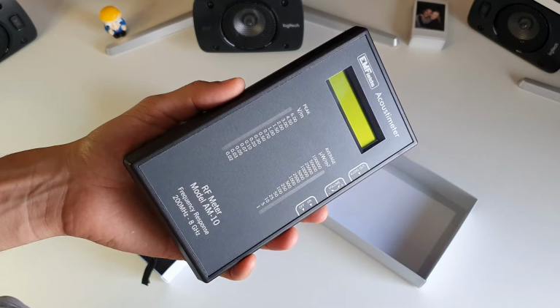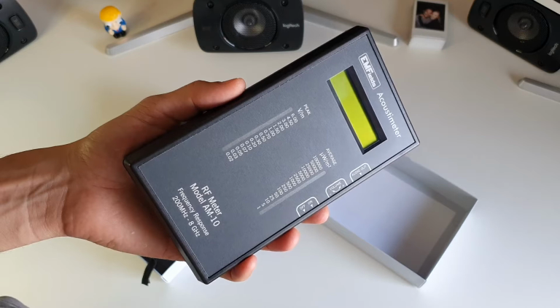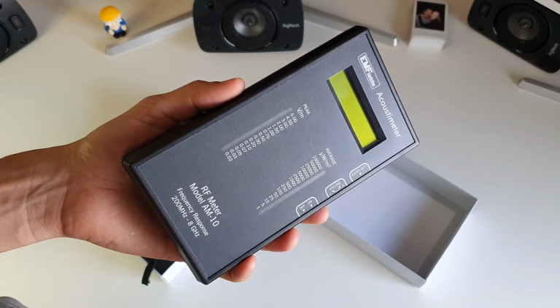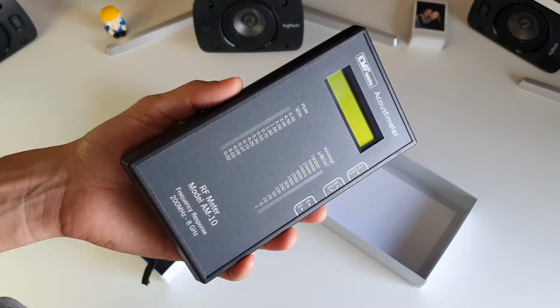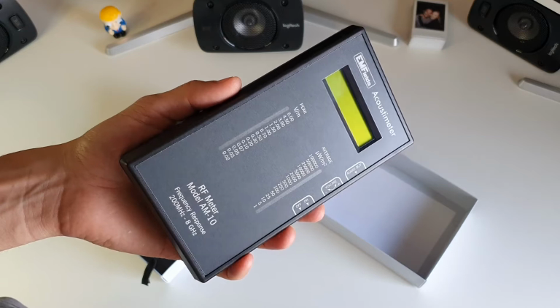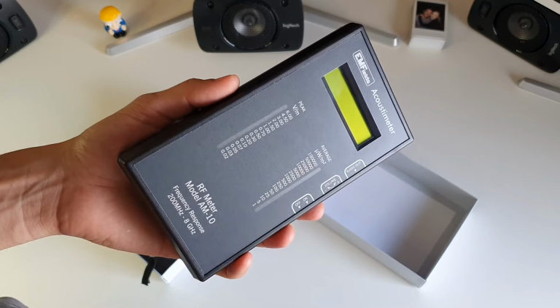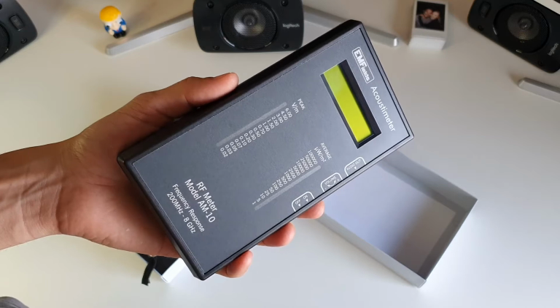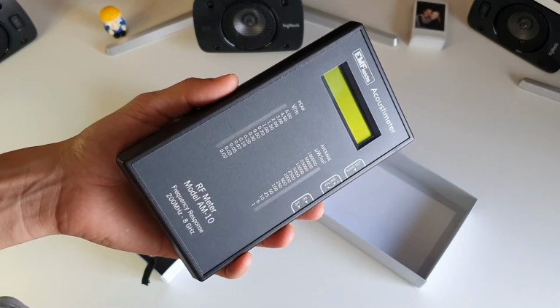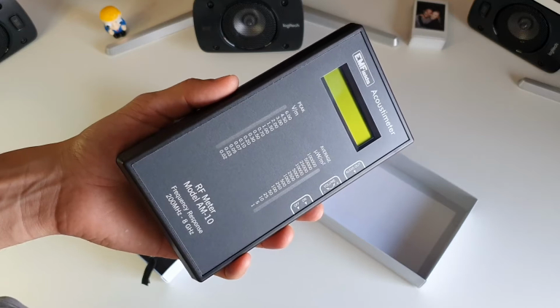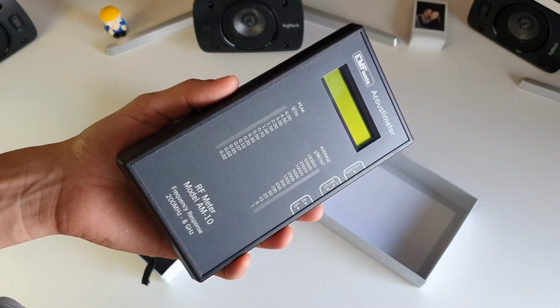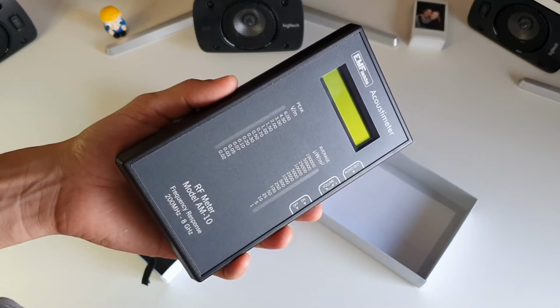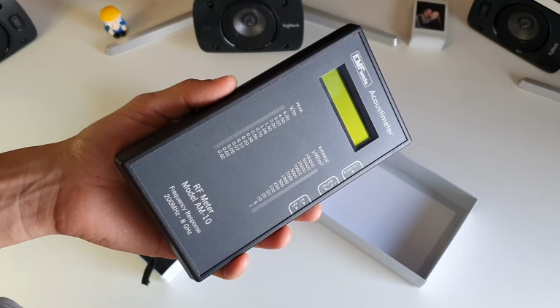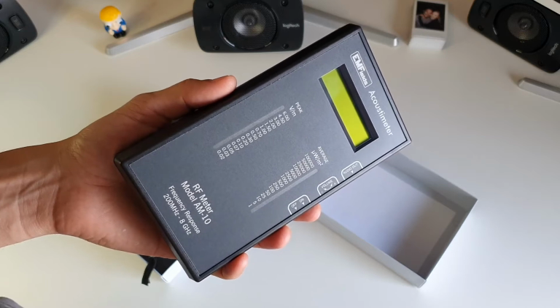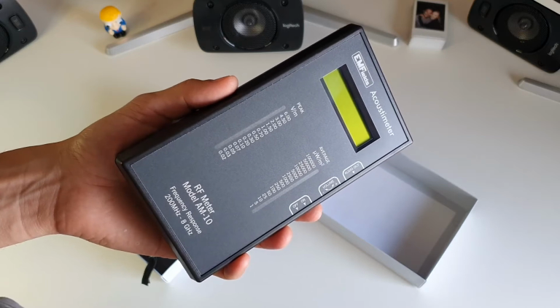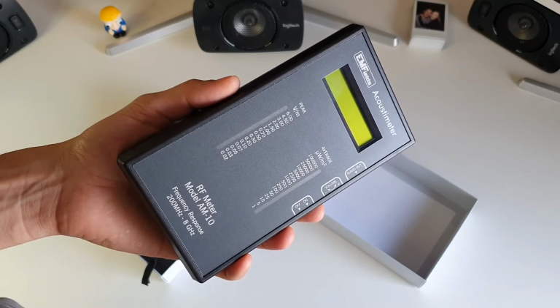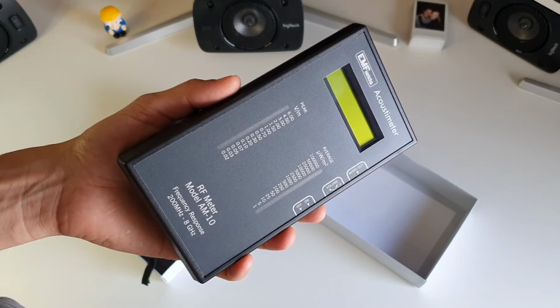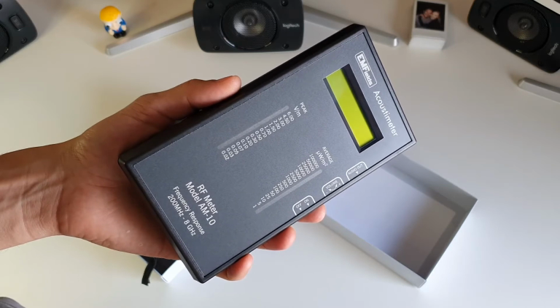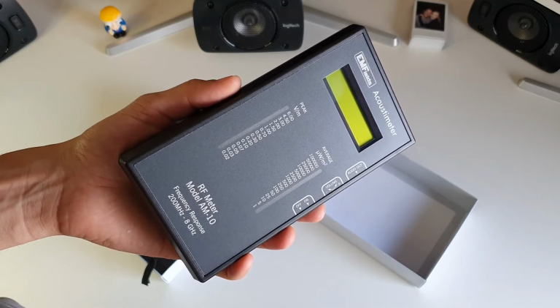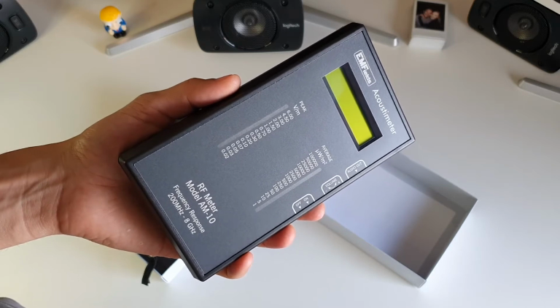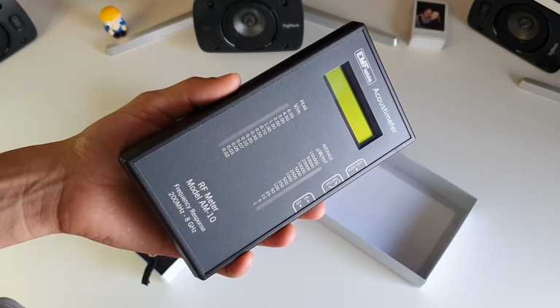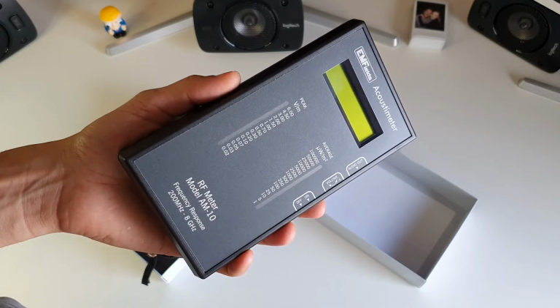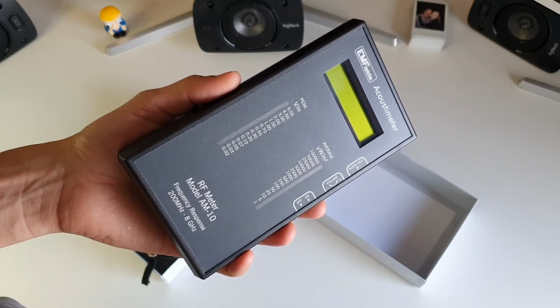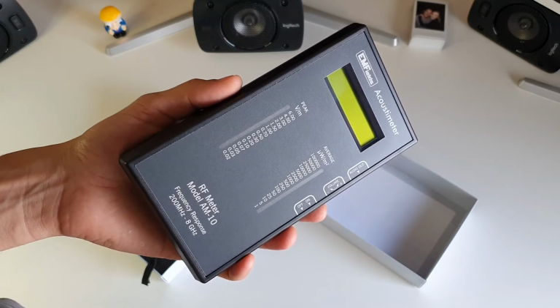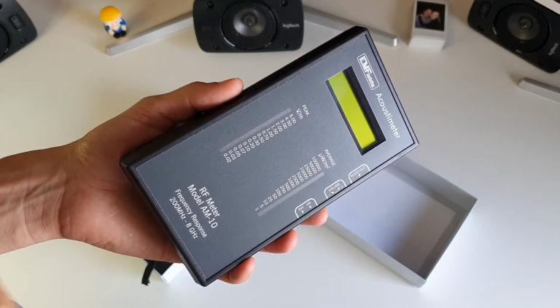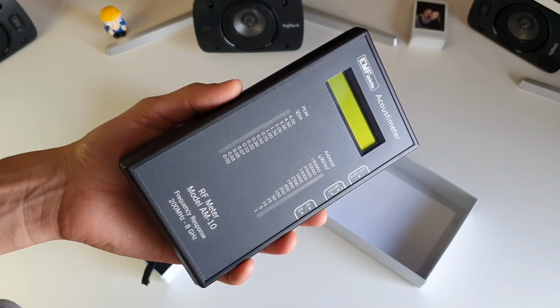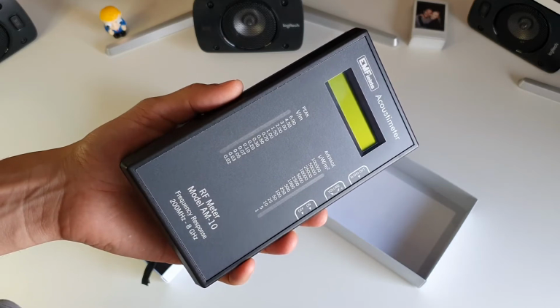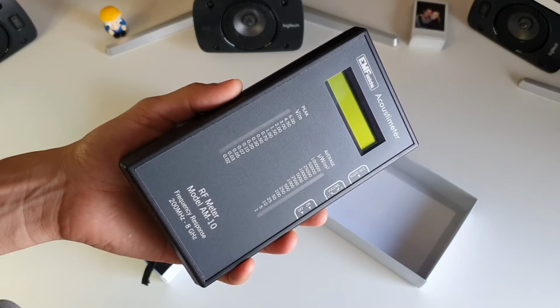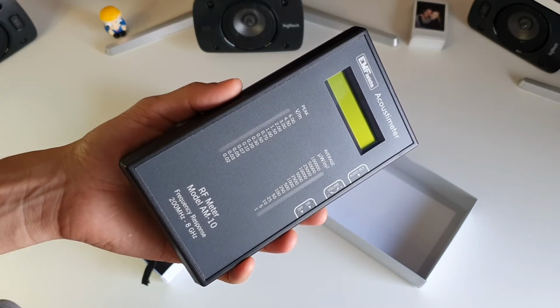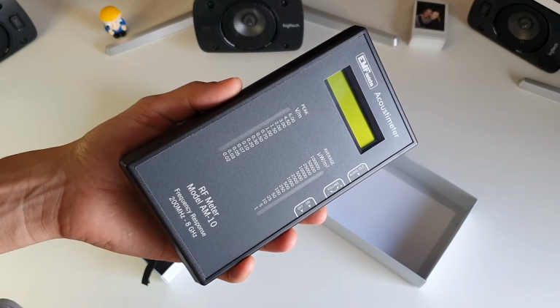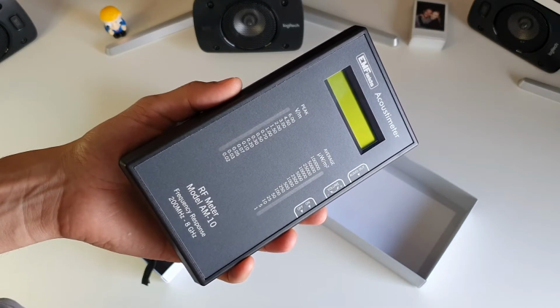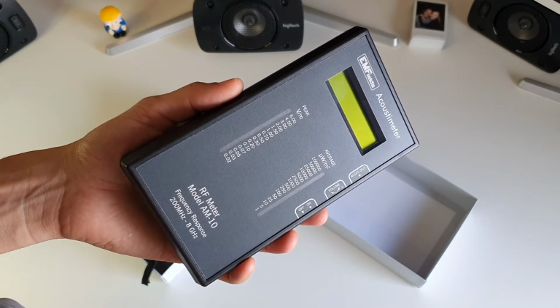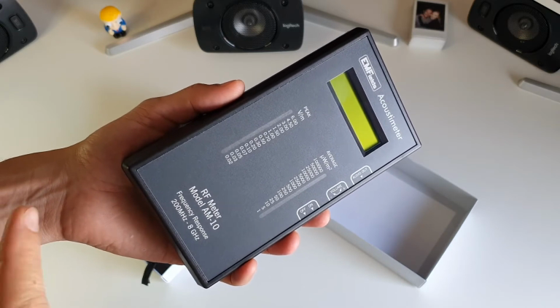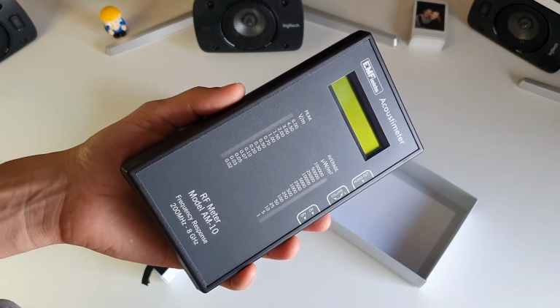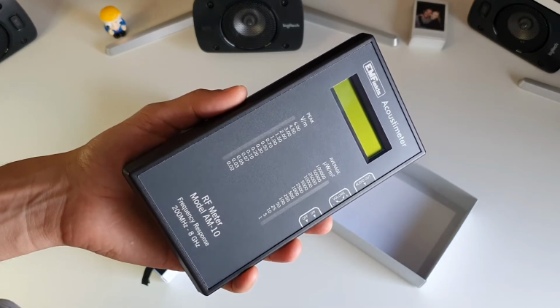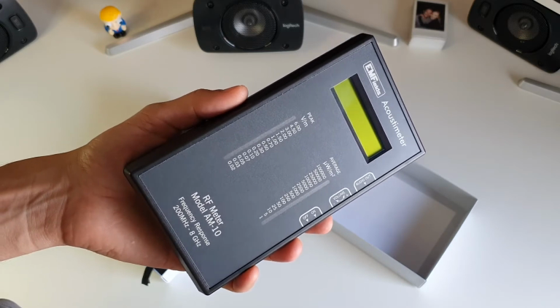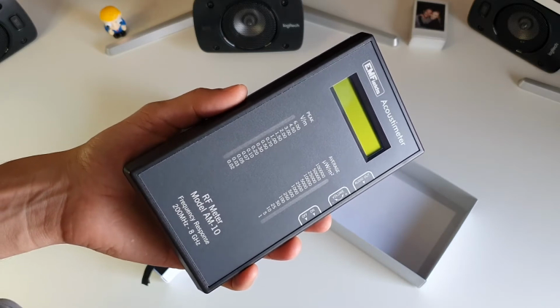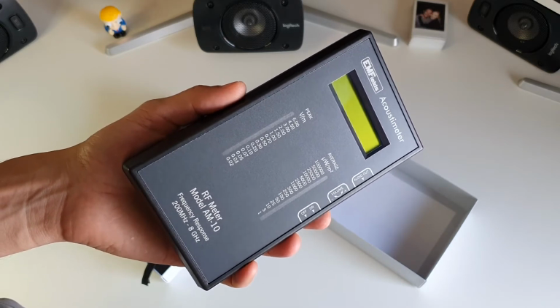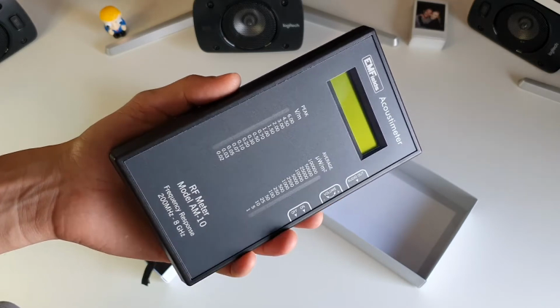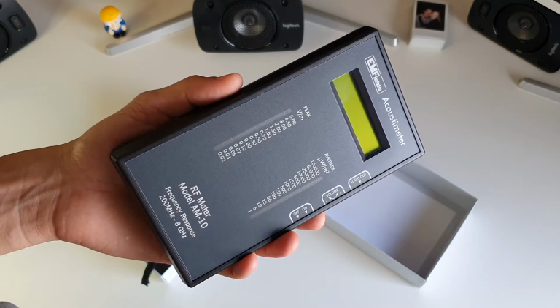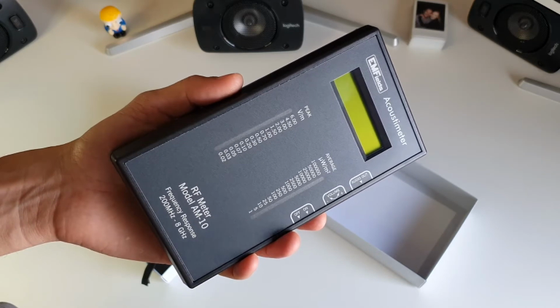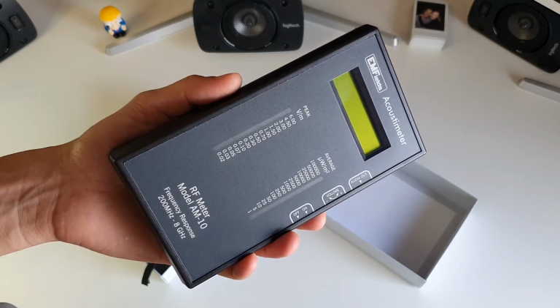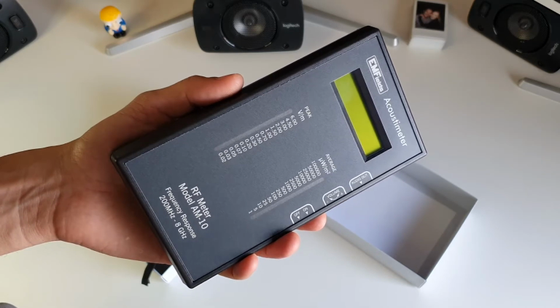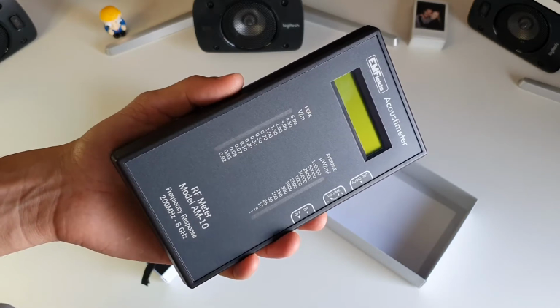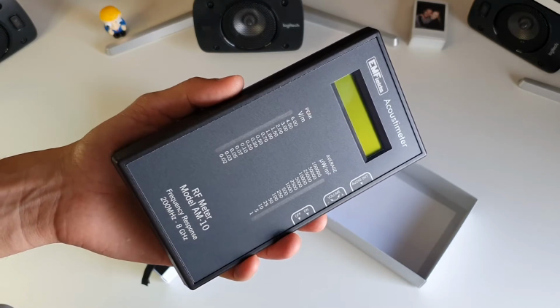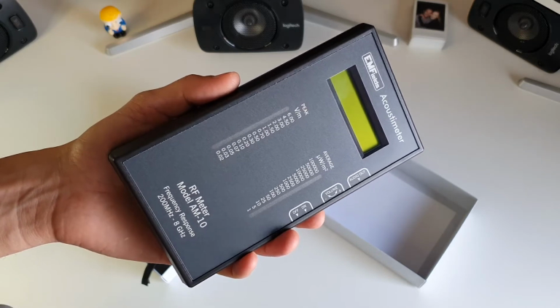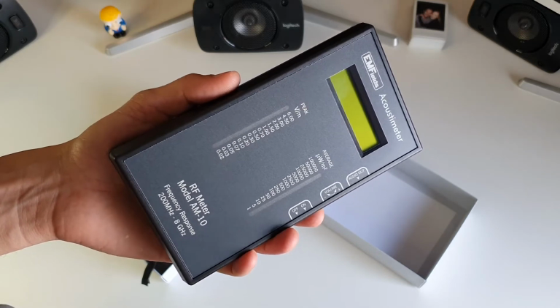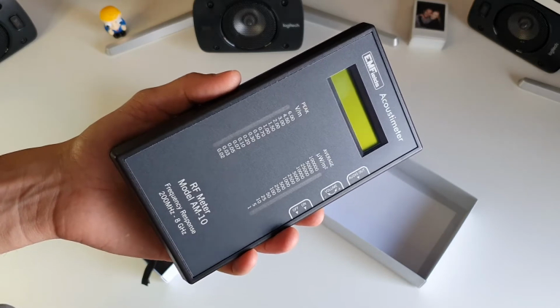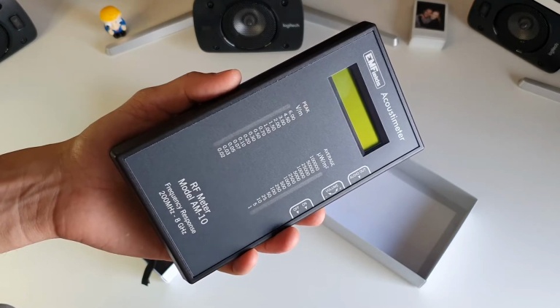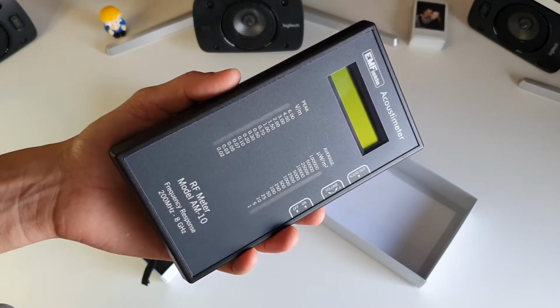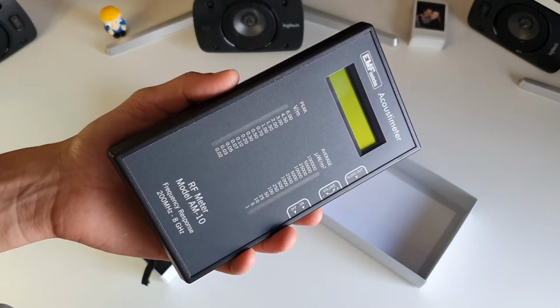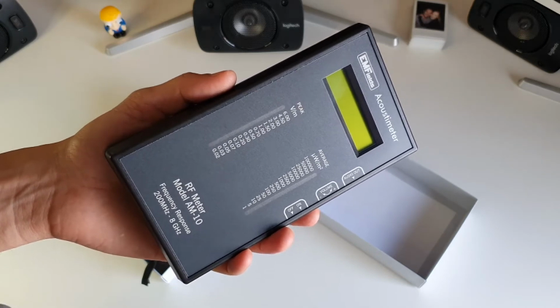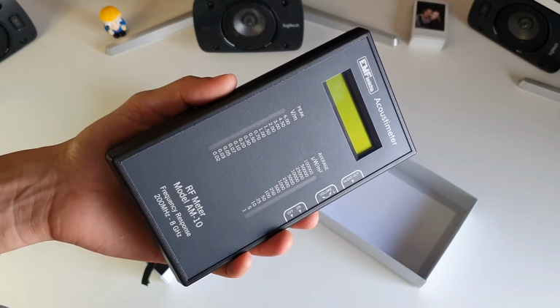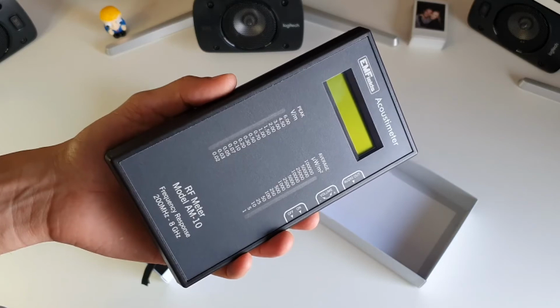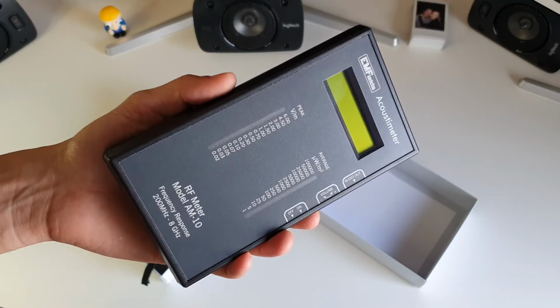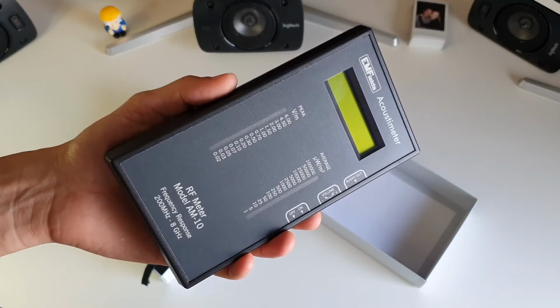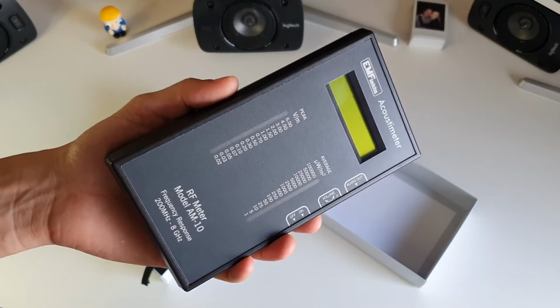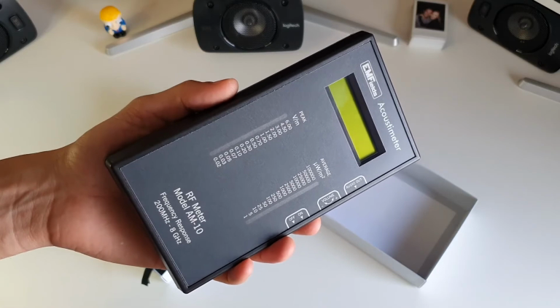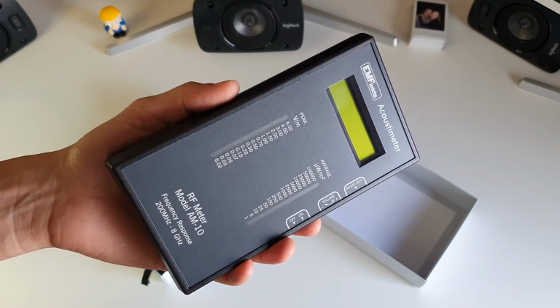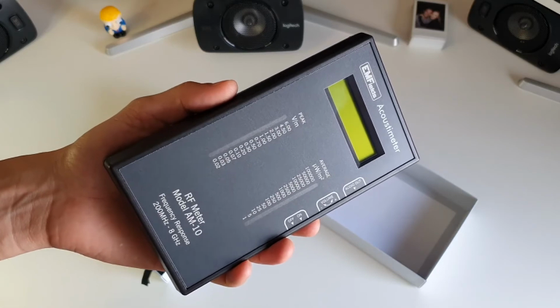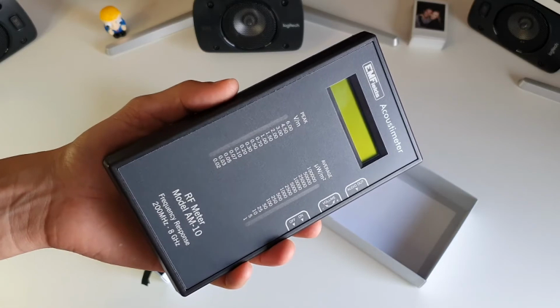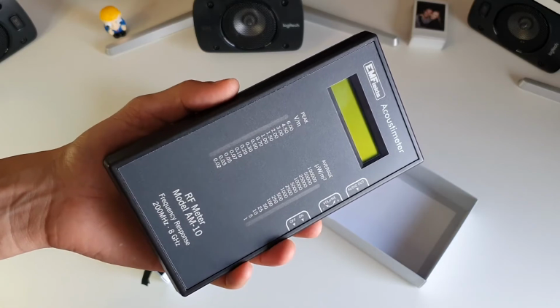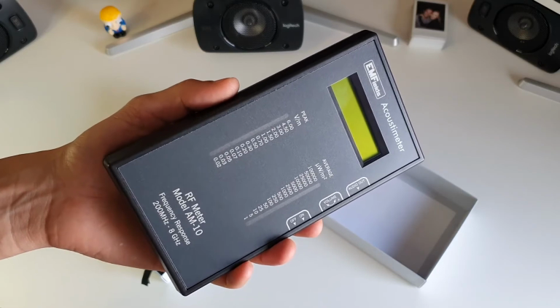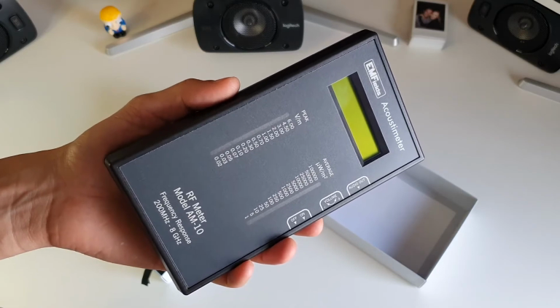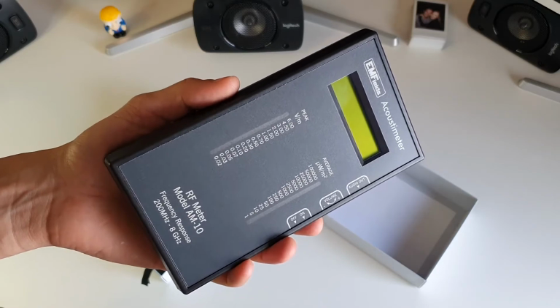This device will pick up things like cell phone signals, Wi-Fi signals, and Bluetooth signals — all those signals that are becoming more and more common in the home.